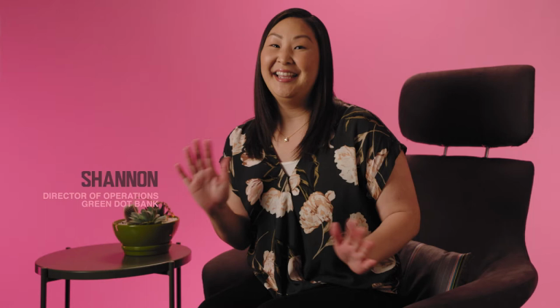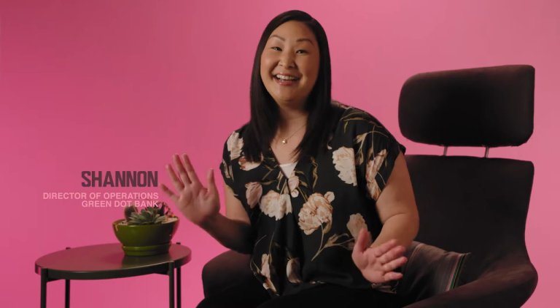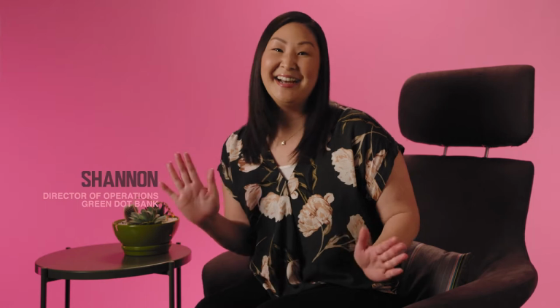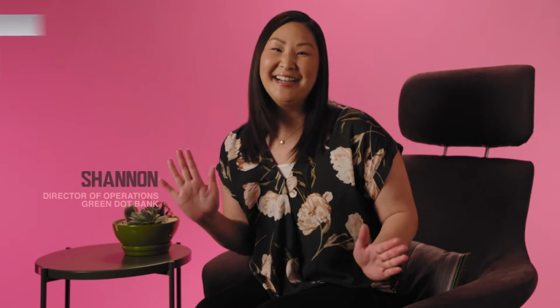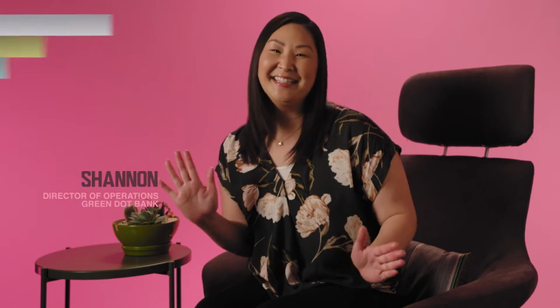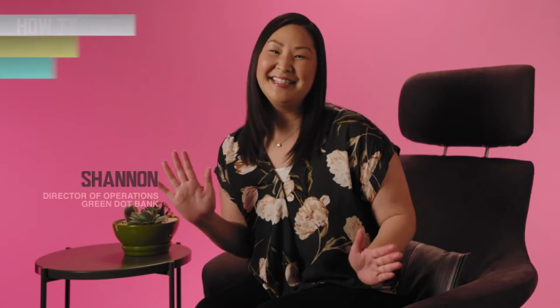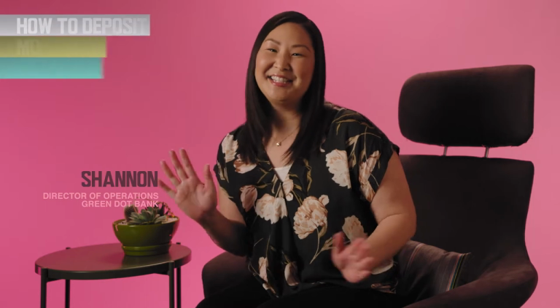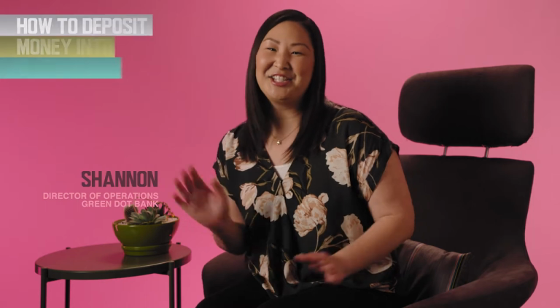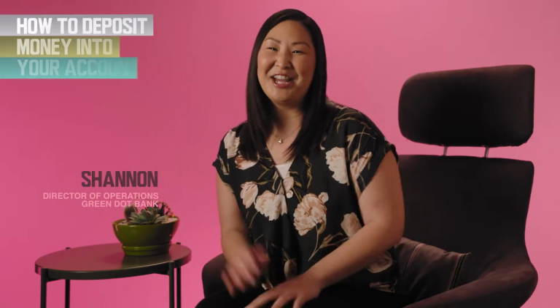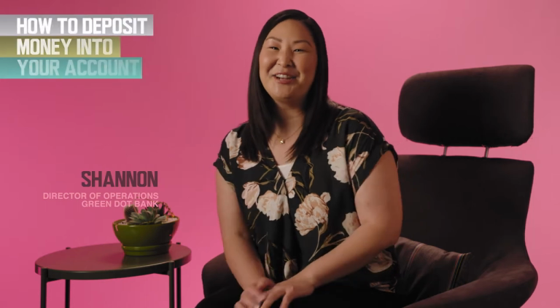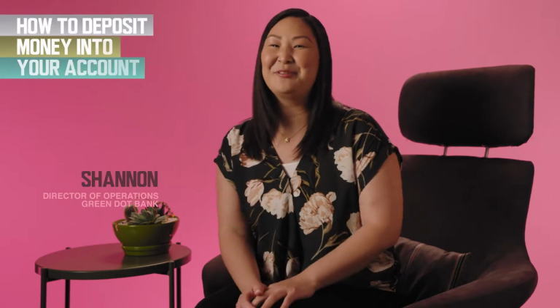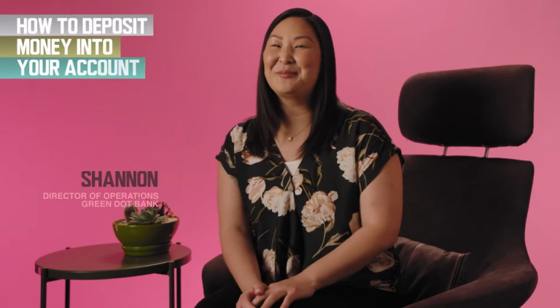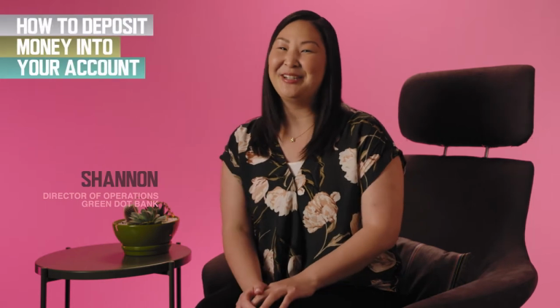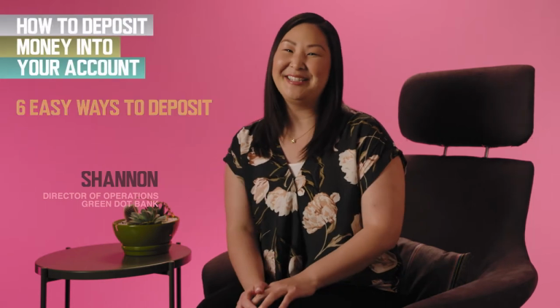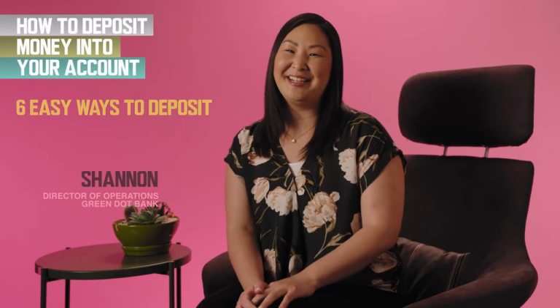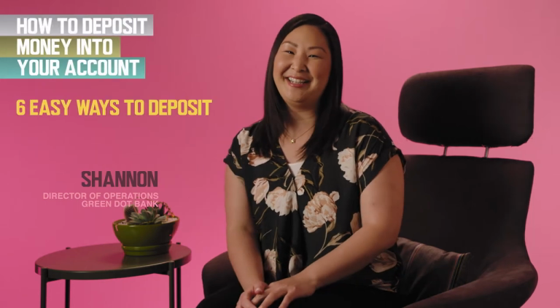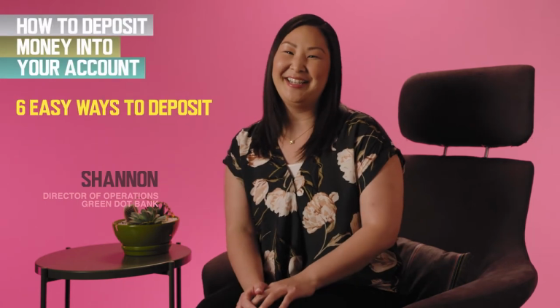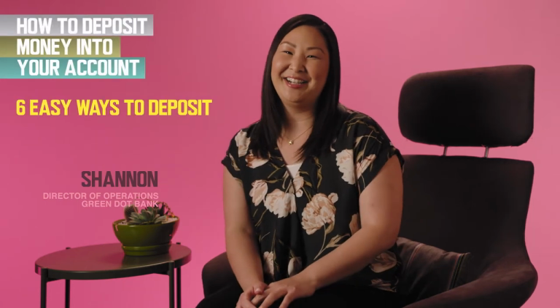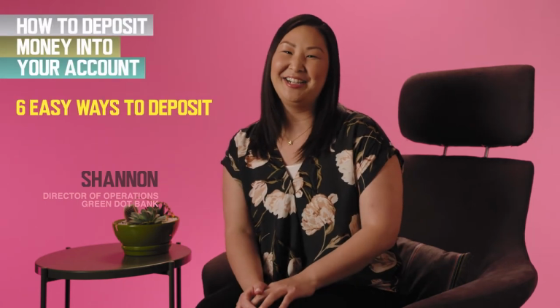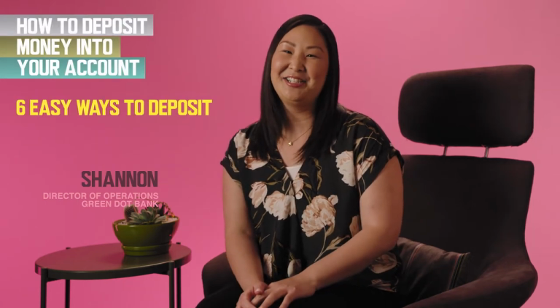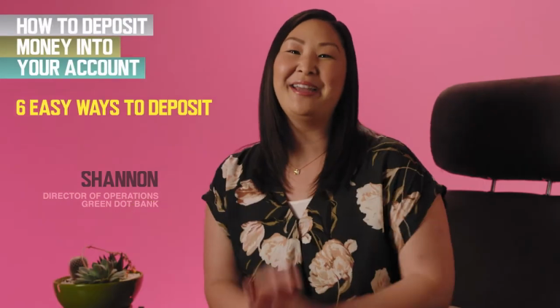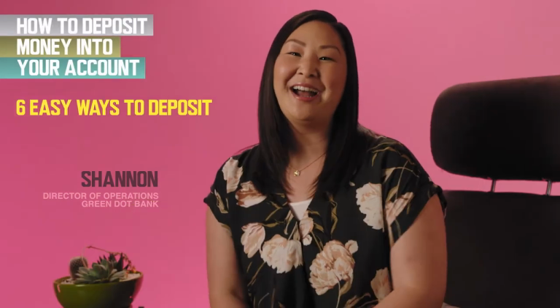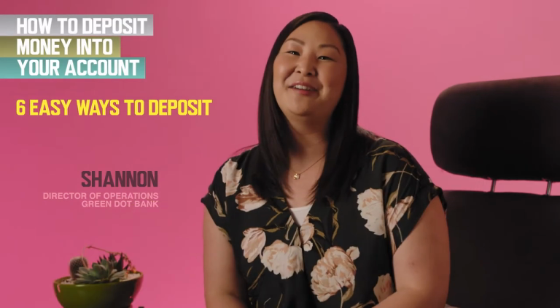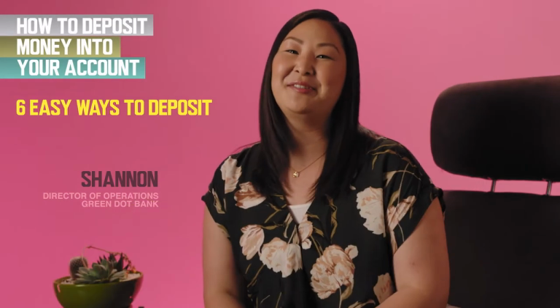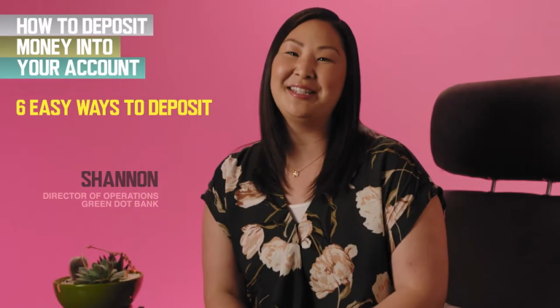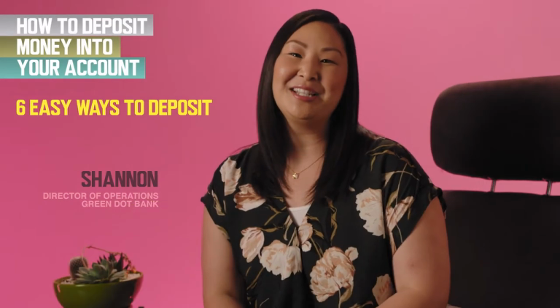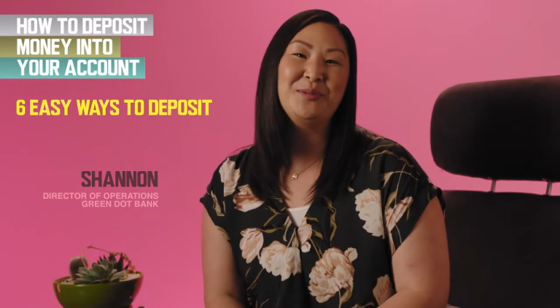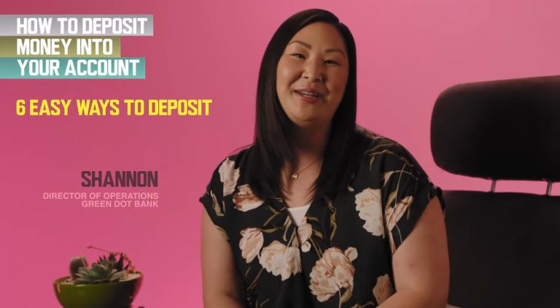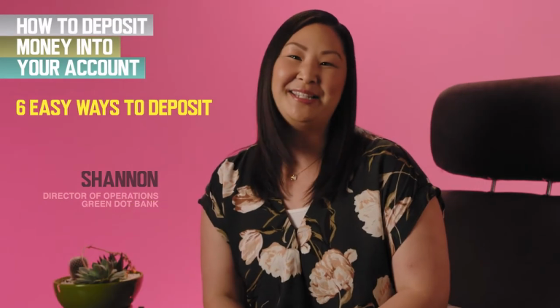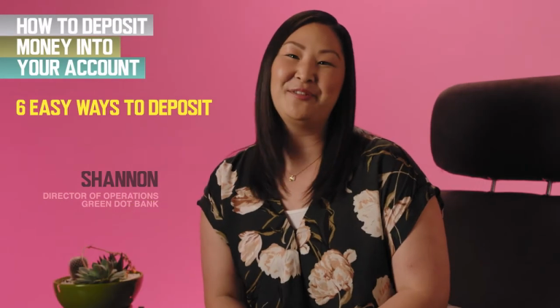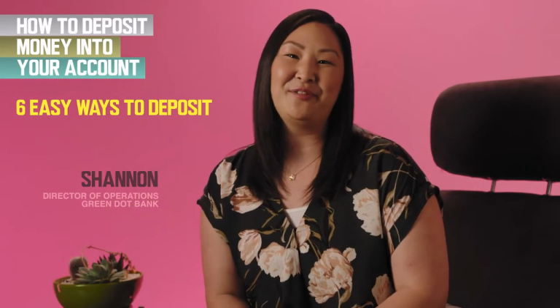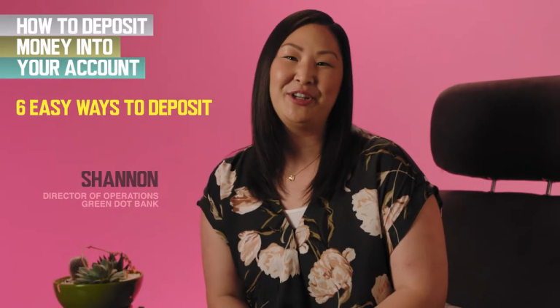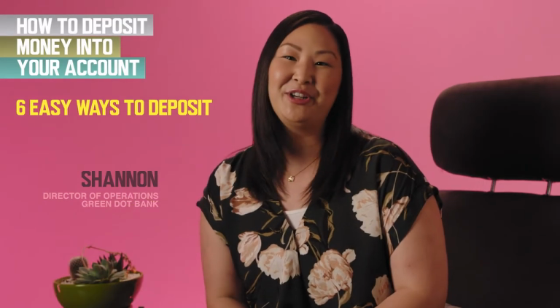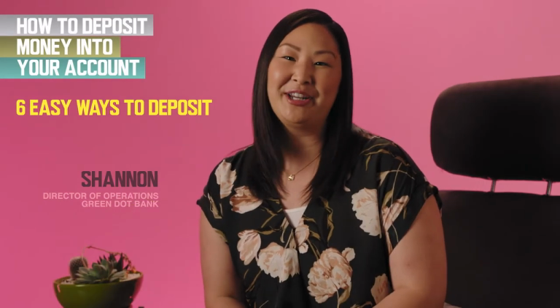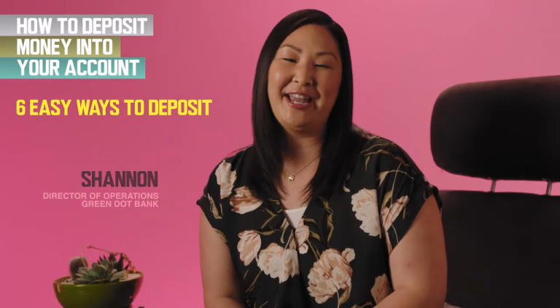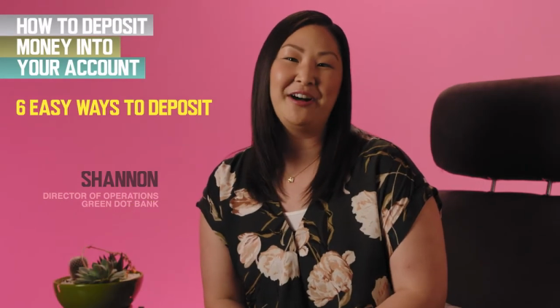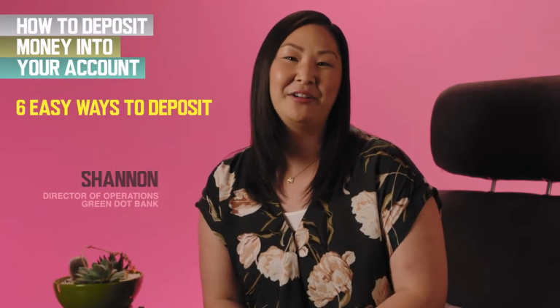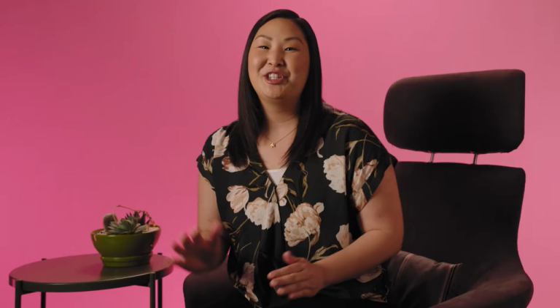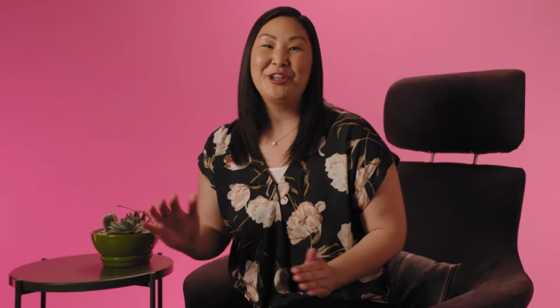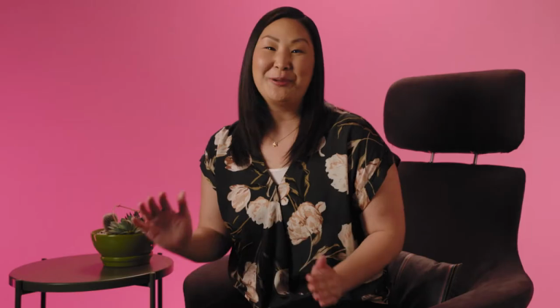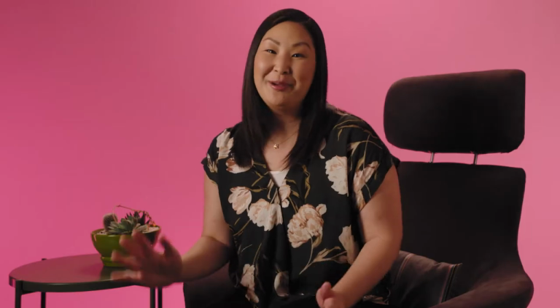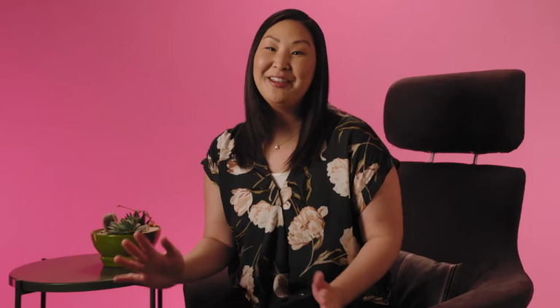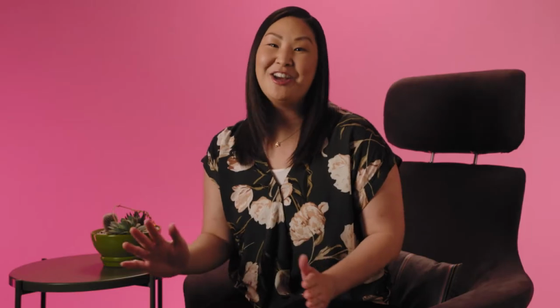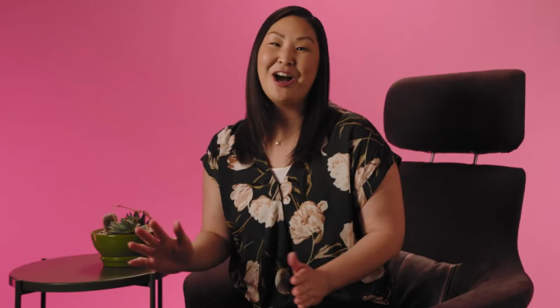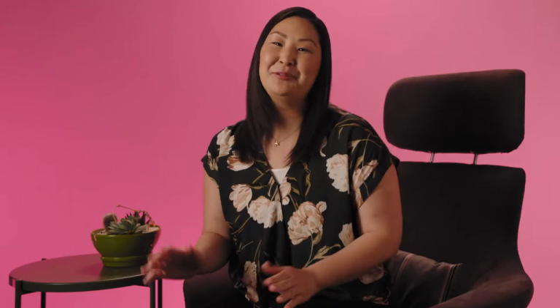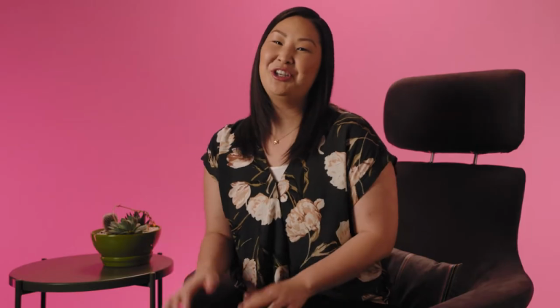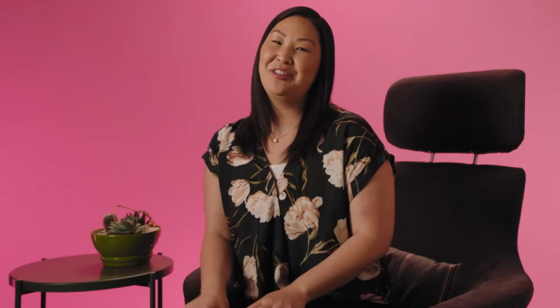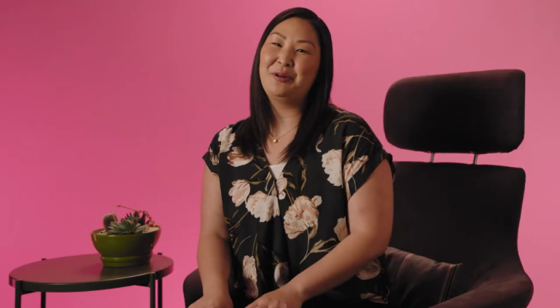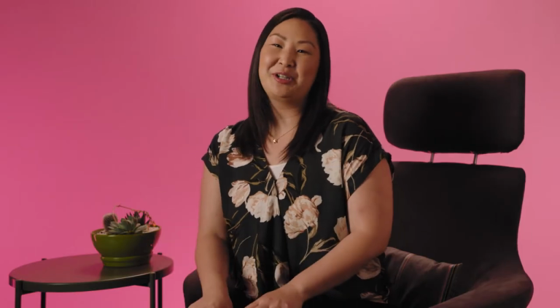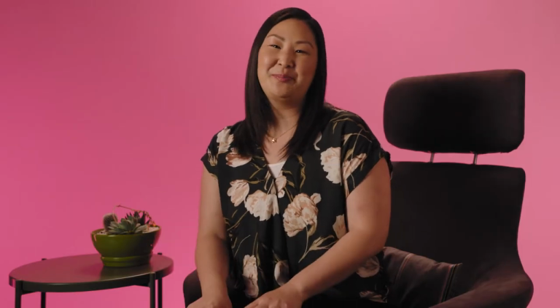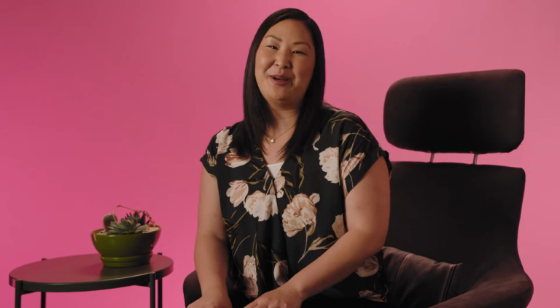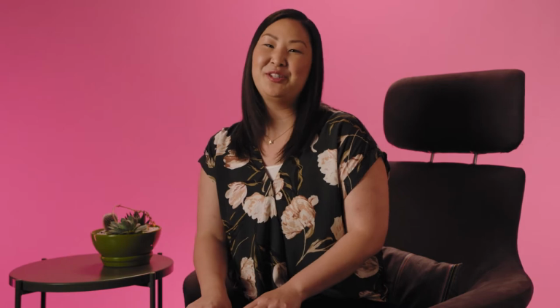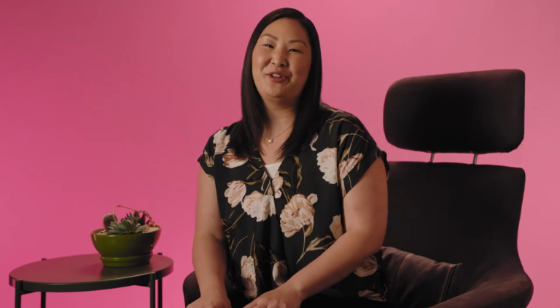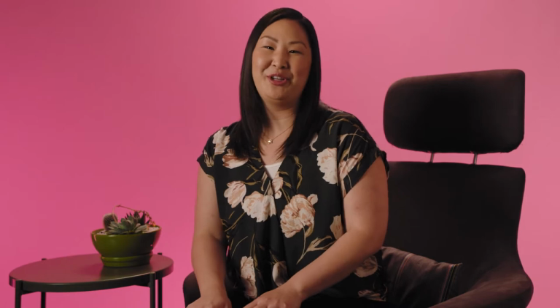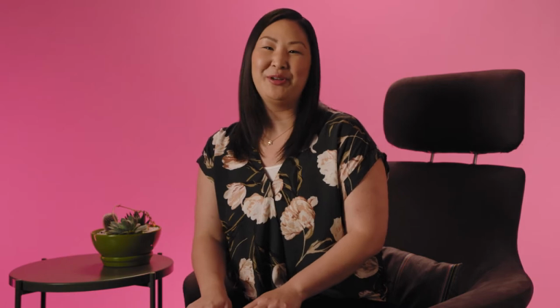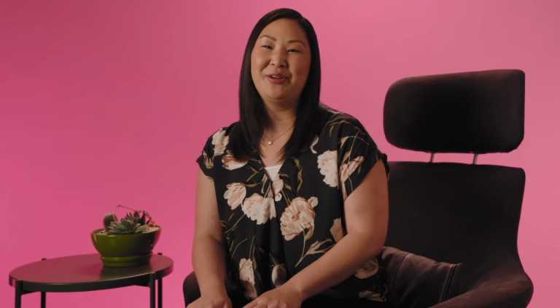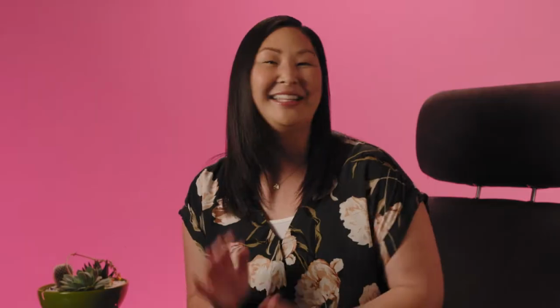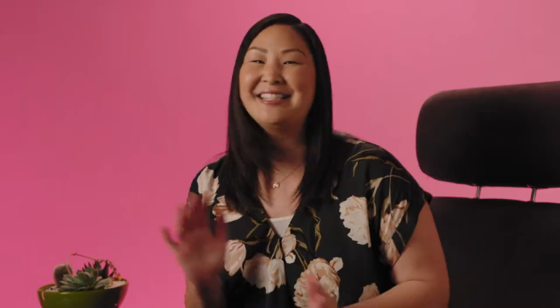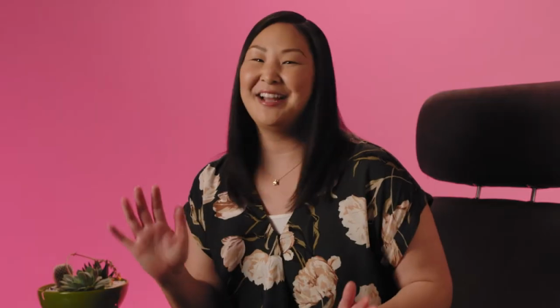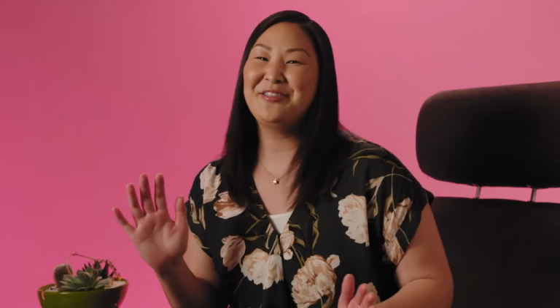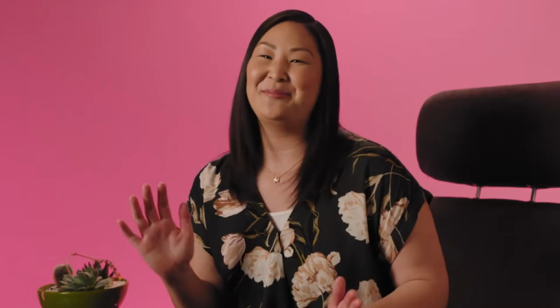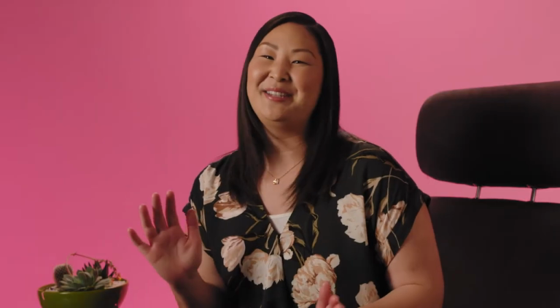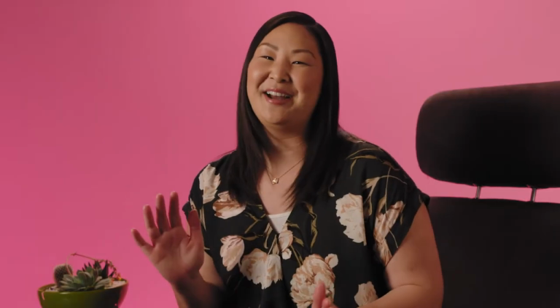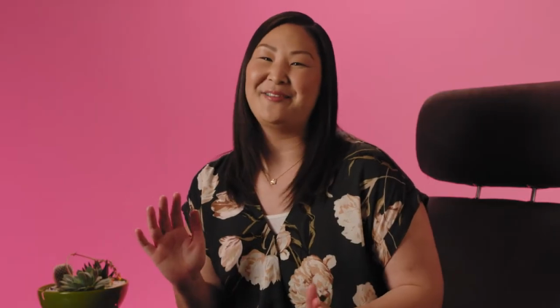Hey guys, Shannon from Green Dot here. We have six ways to fund your account, so you can pick the option that works best for you. Let's count them down.